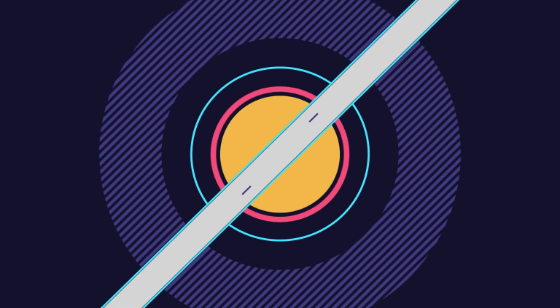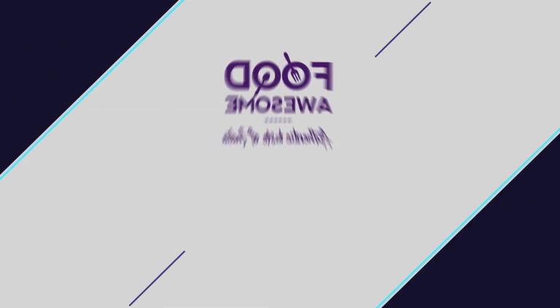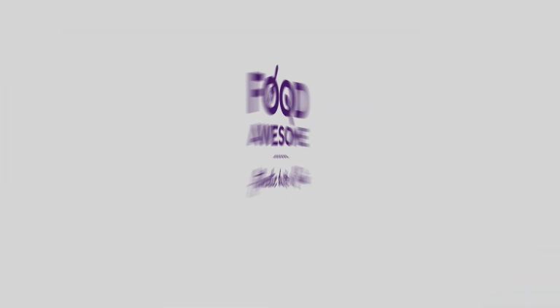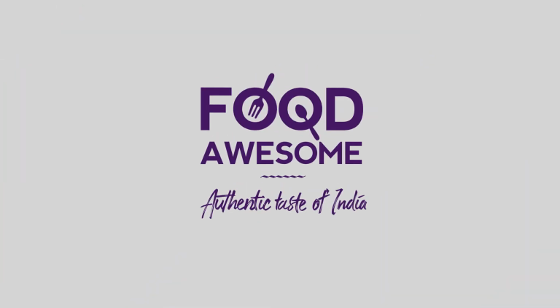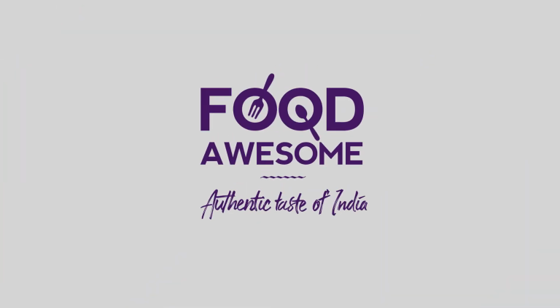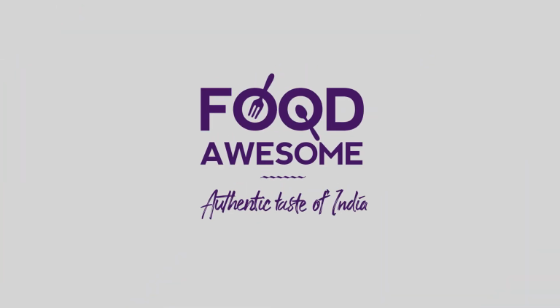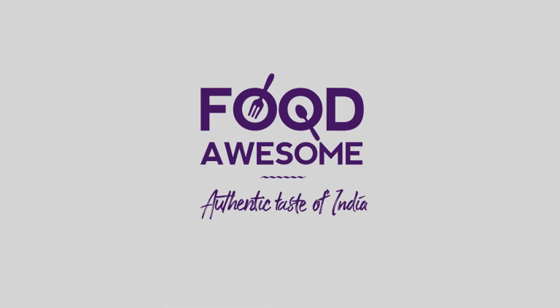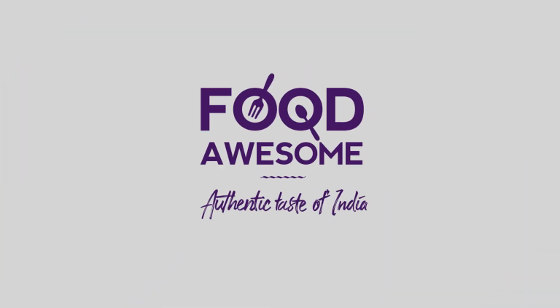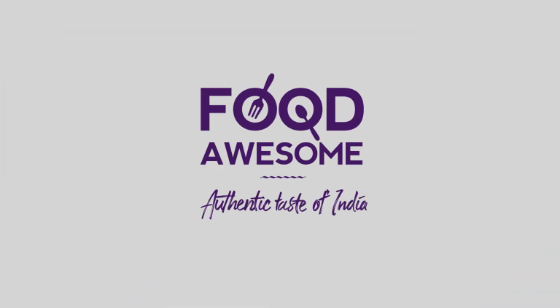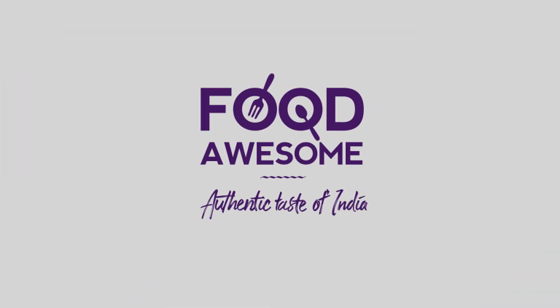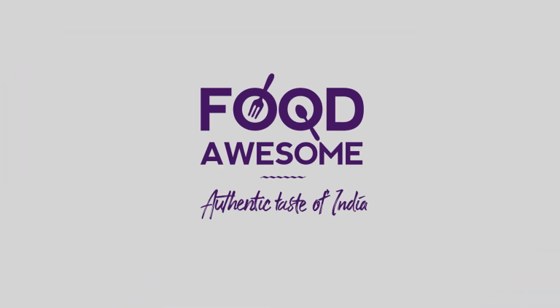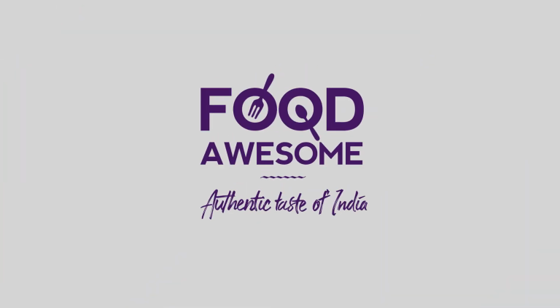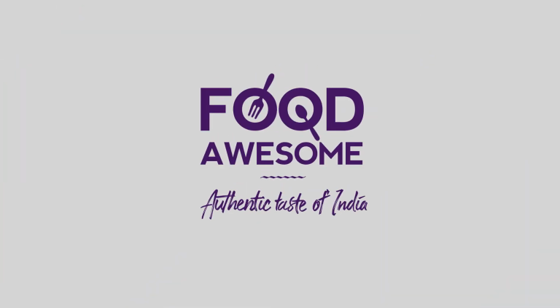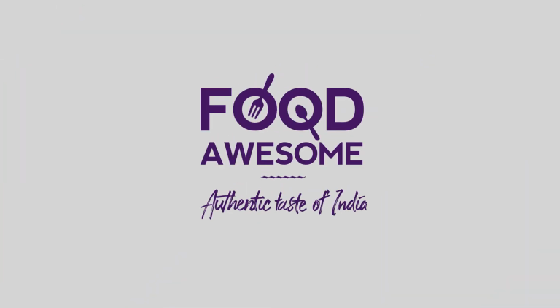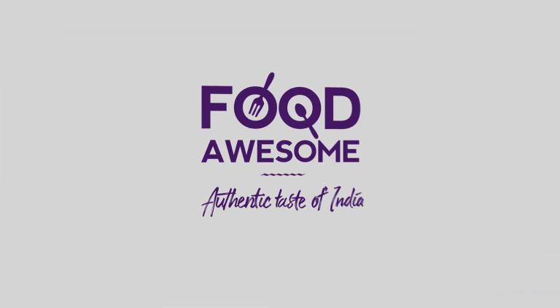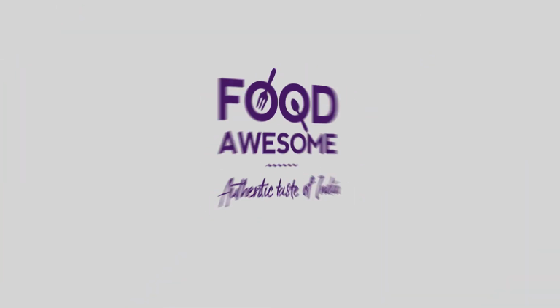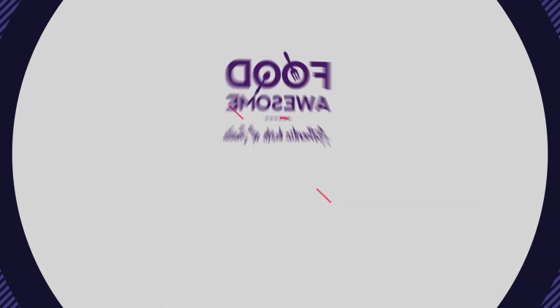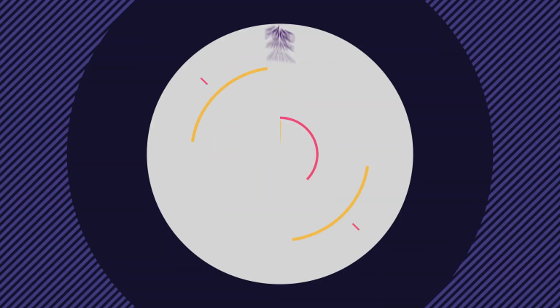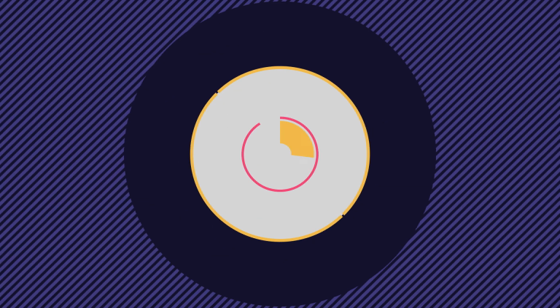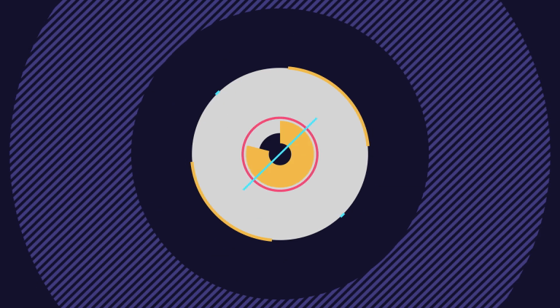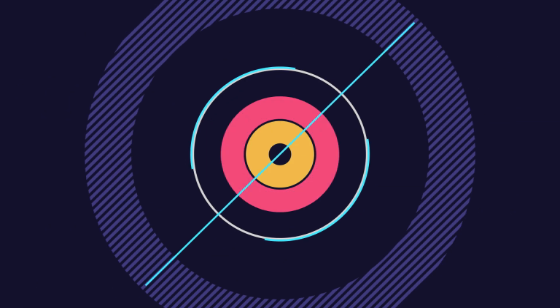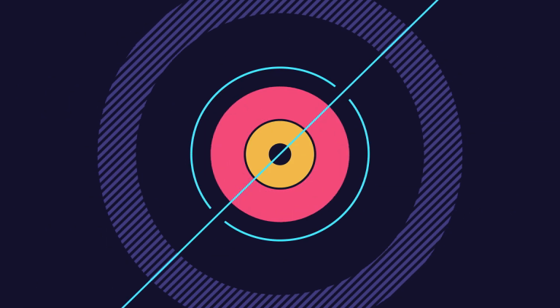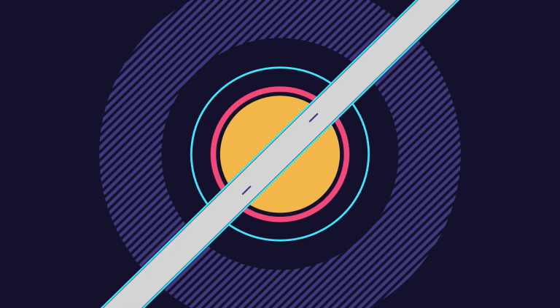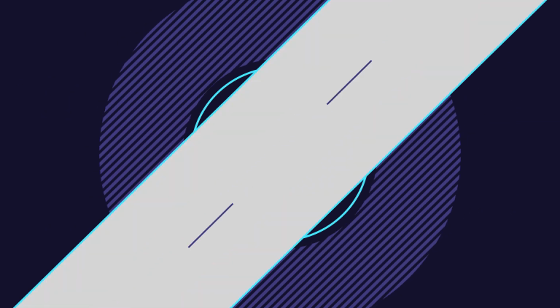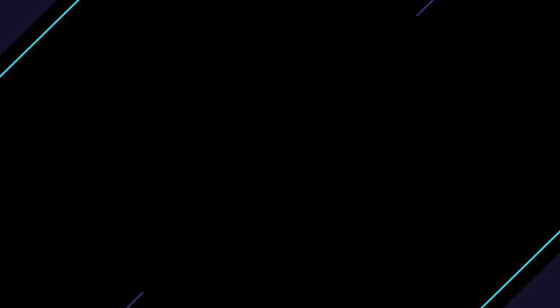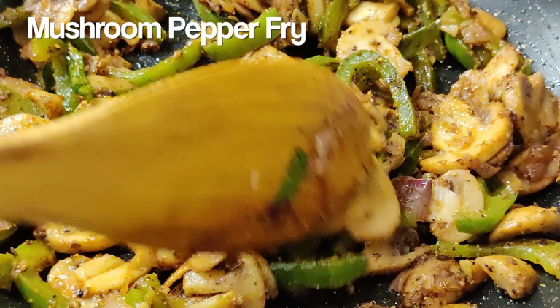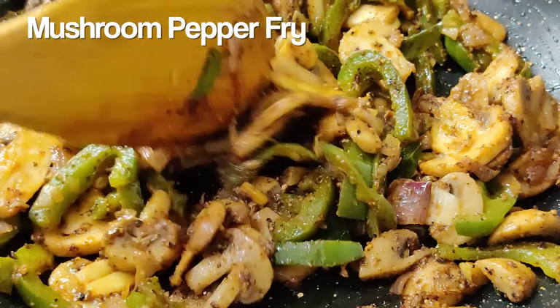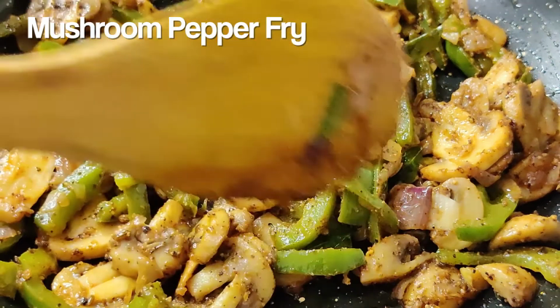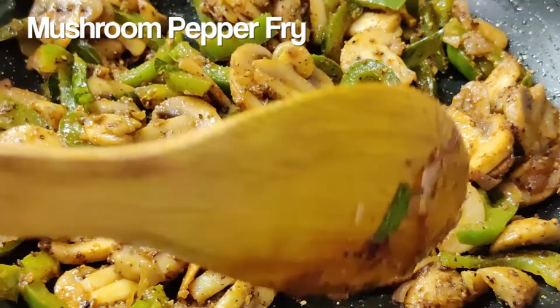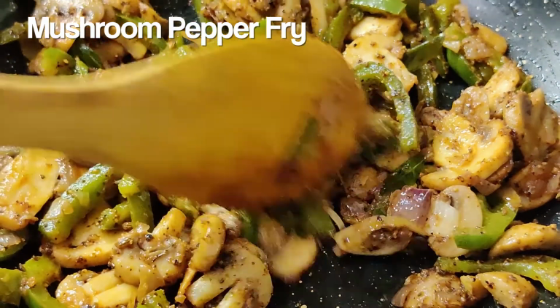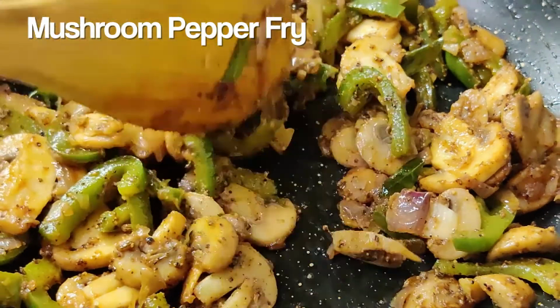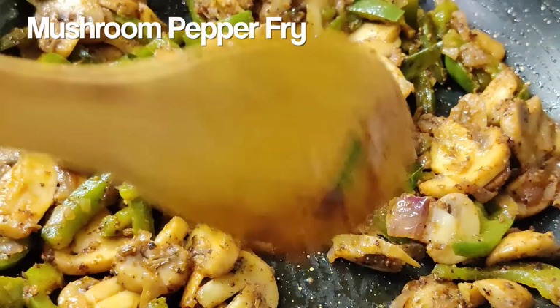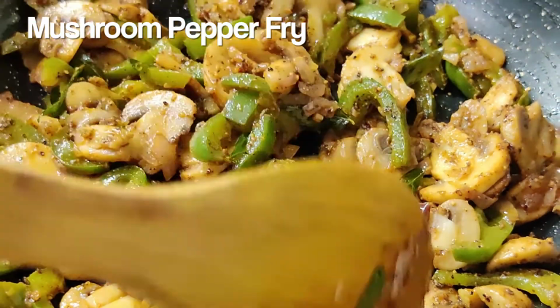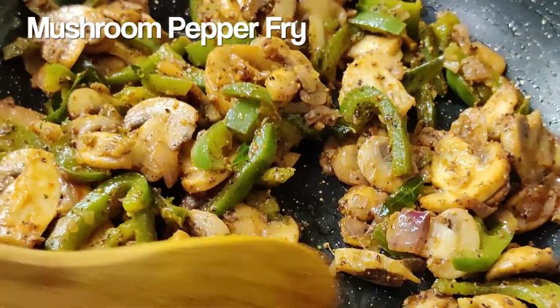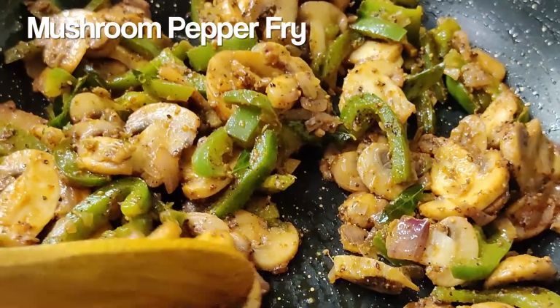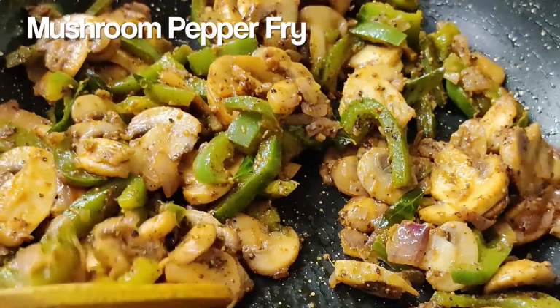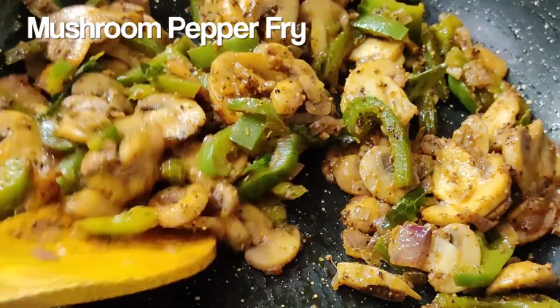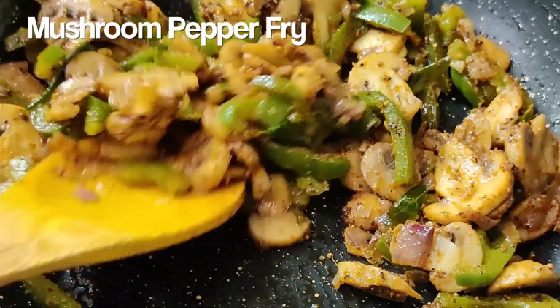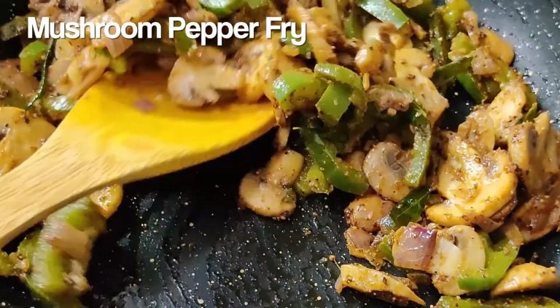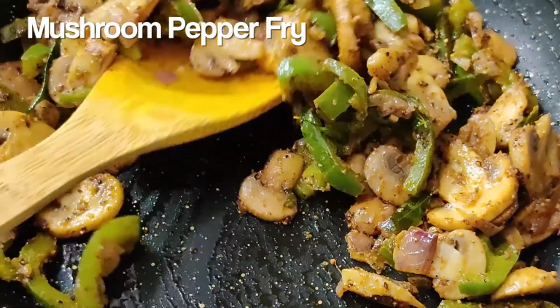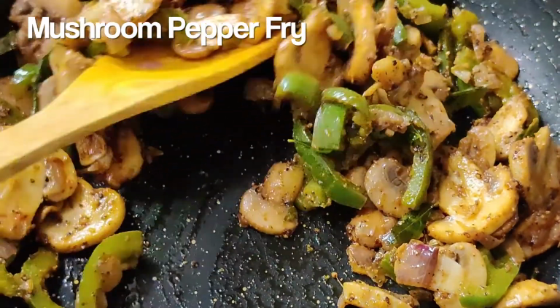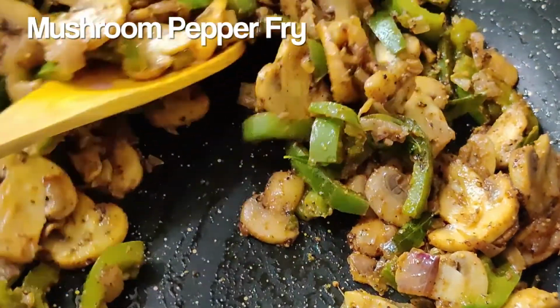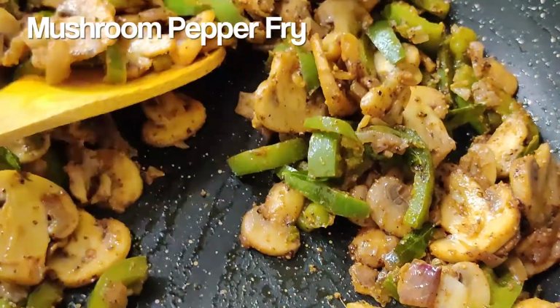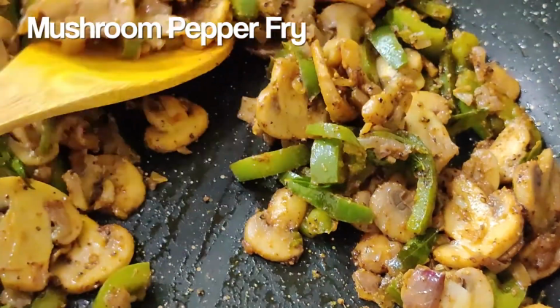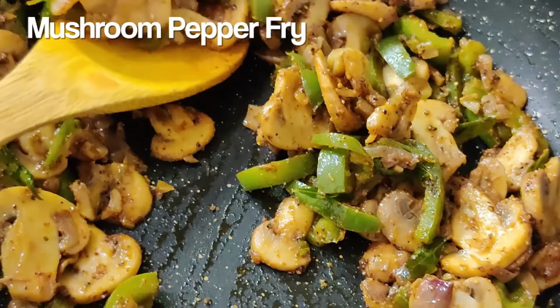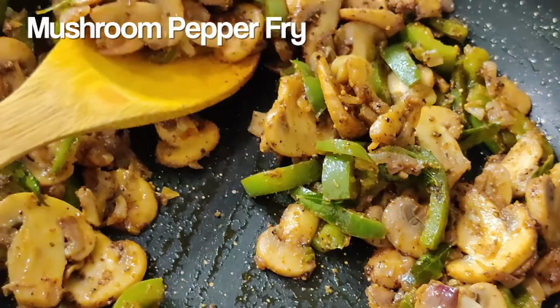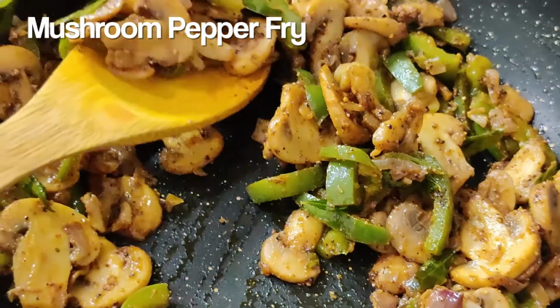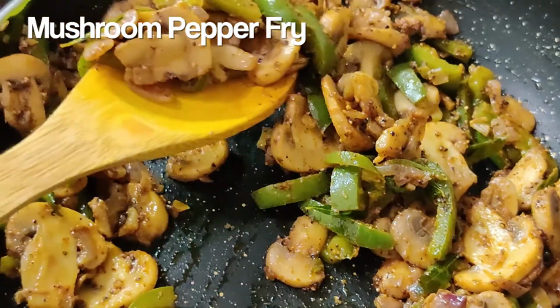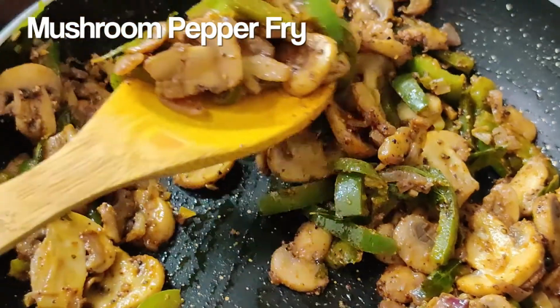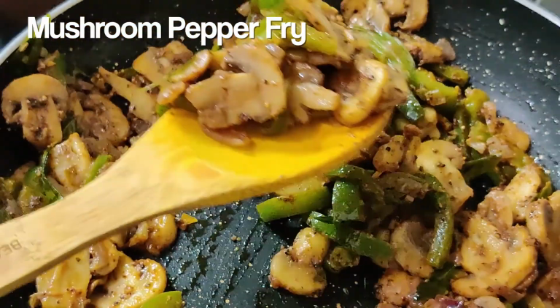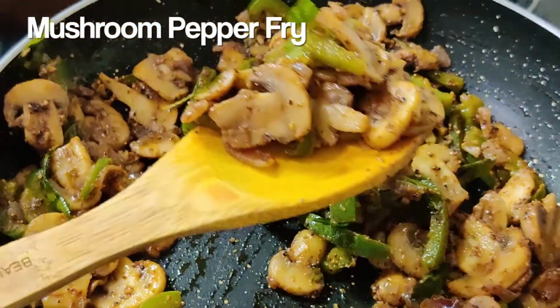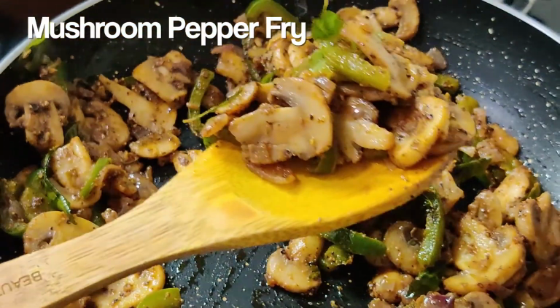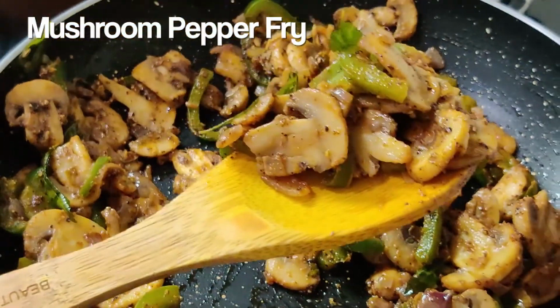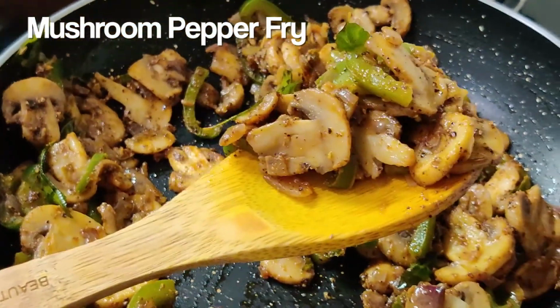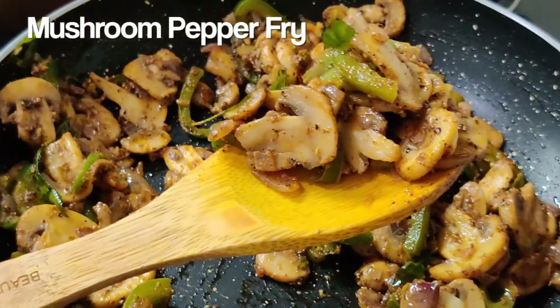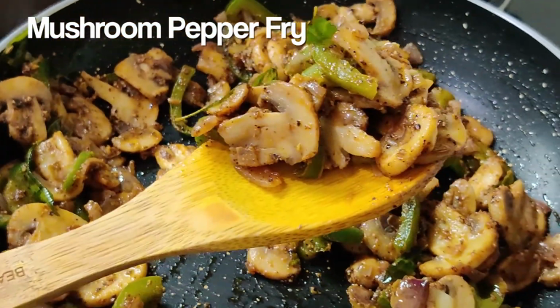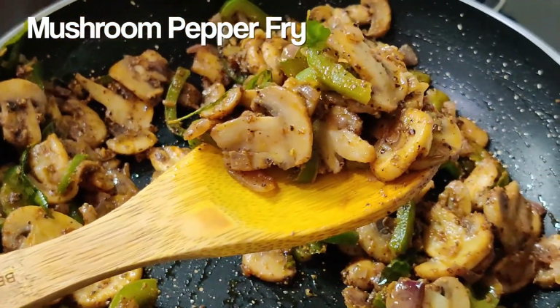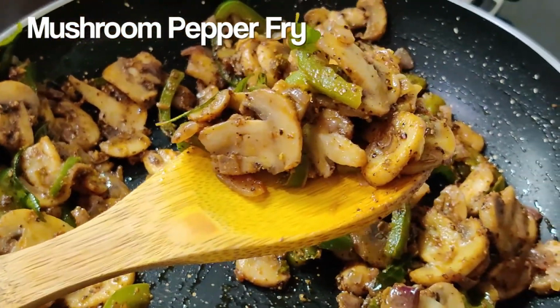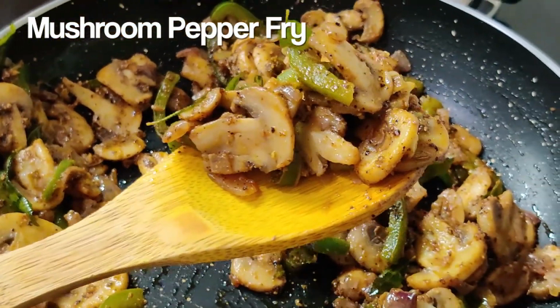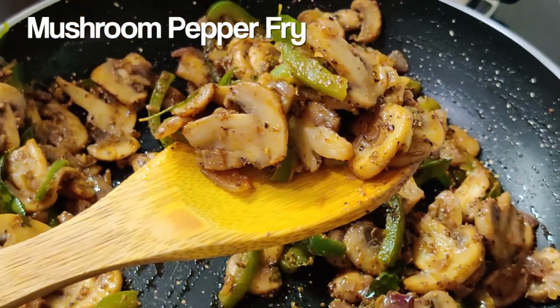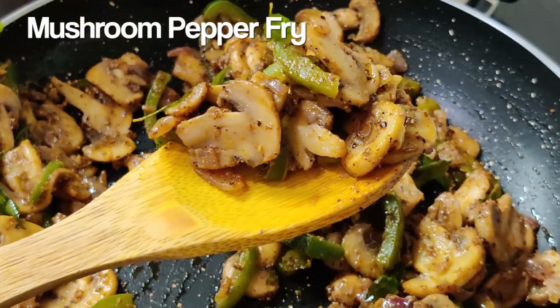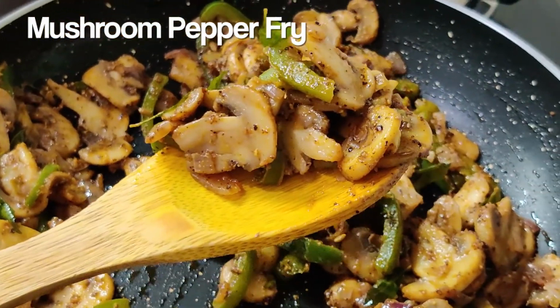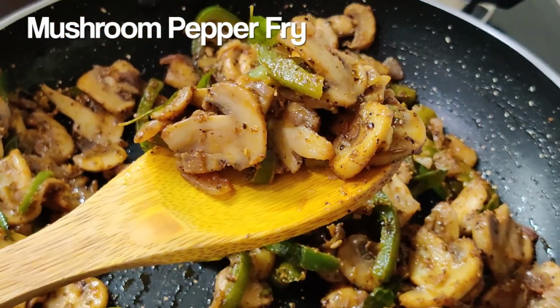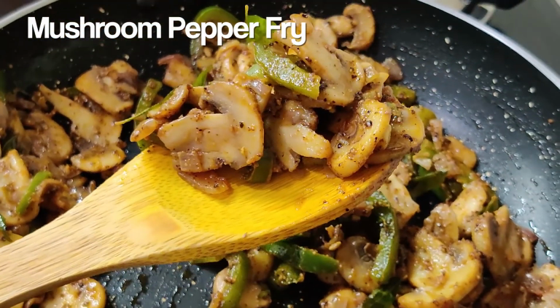Welcome to Food Awesome! What are we doing today? Mushroom and pepper fry — it's a good taste.